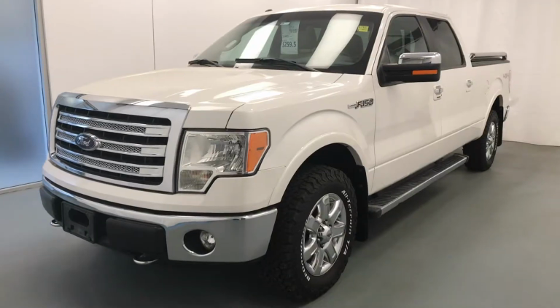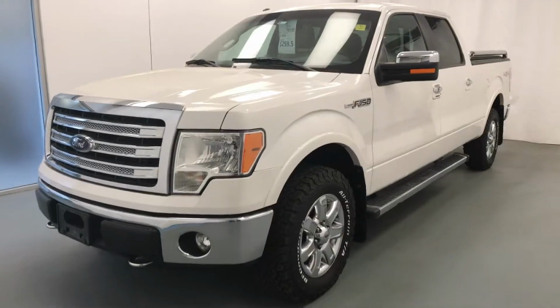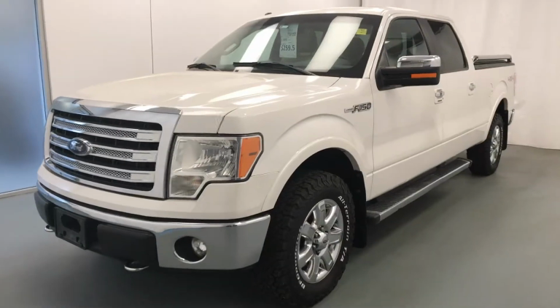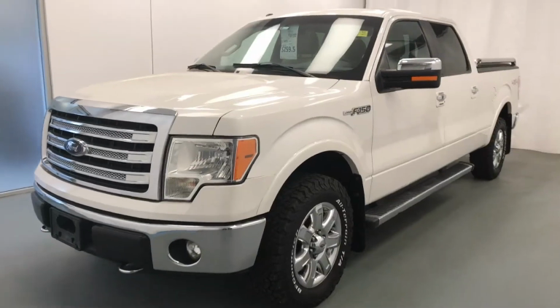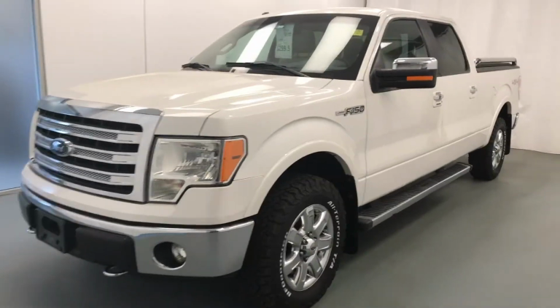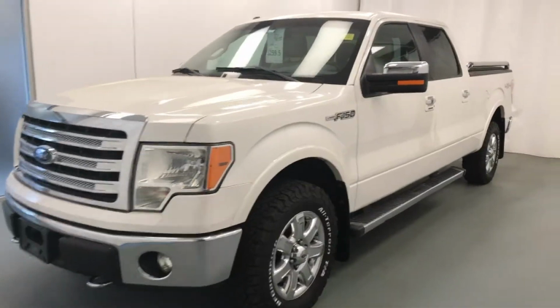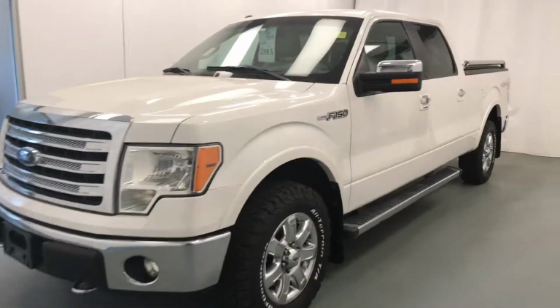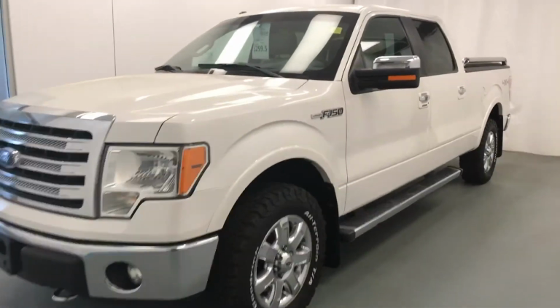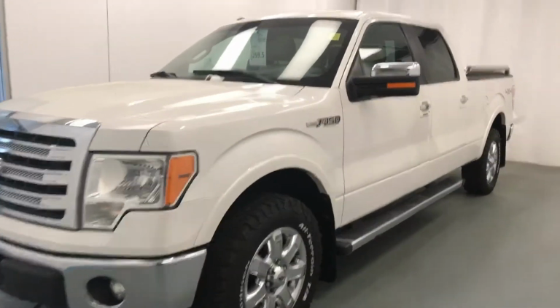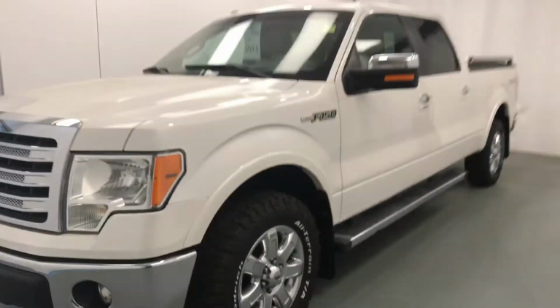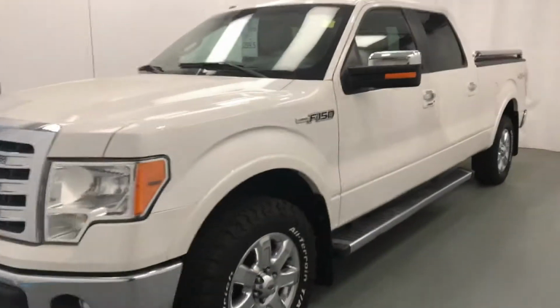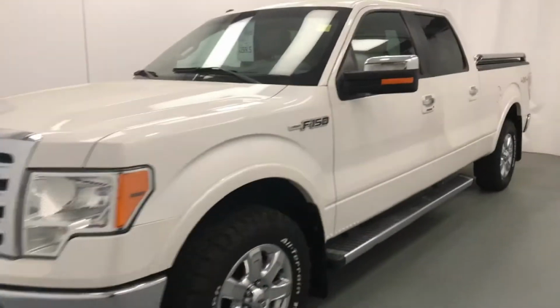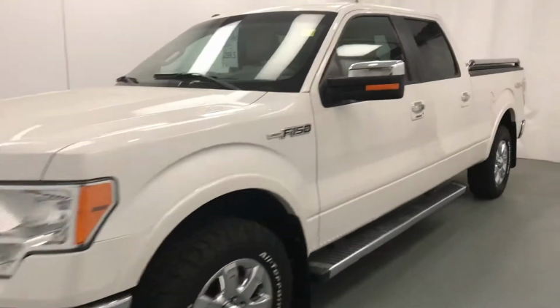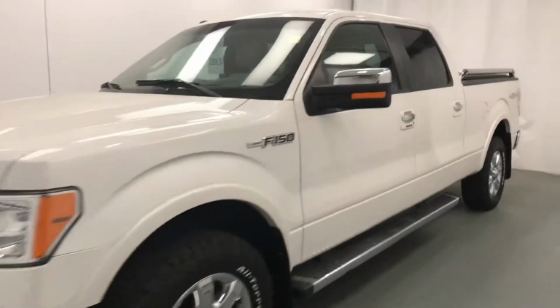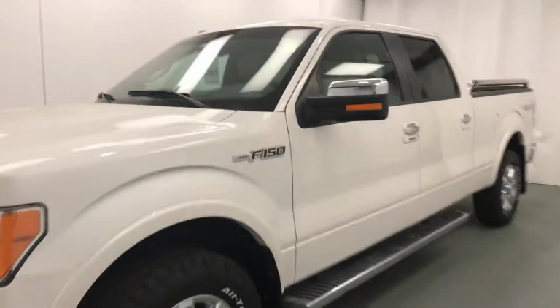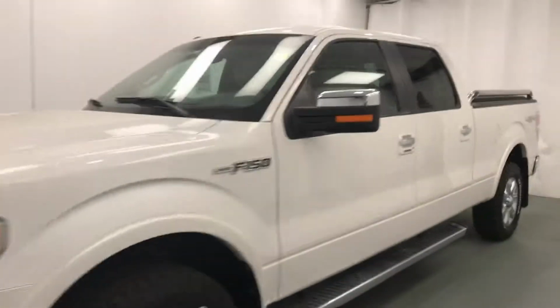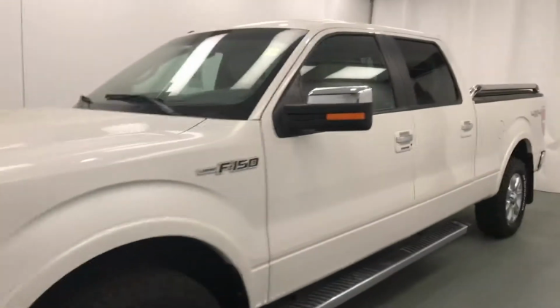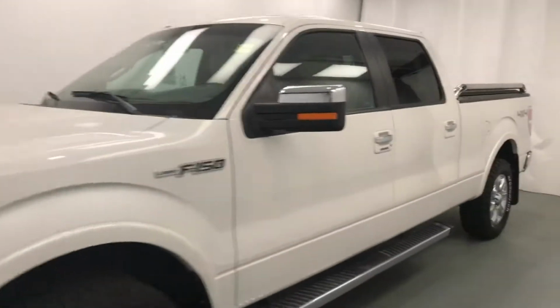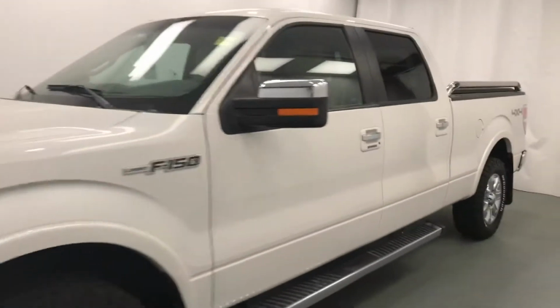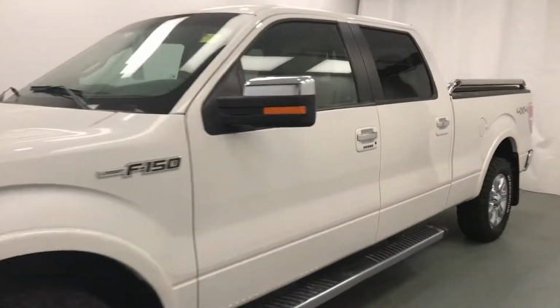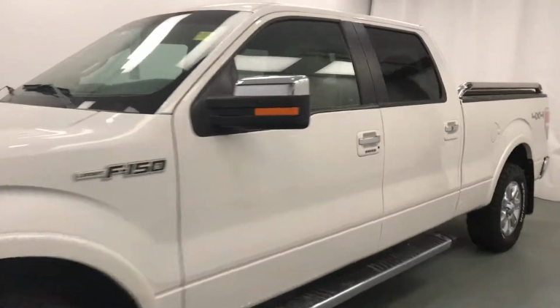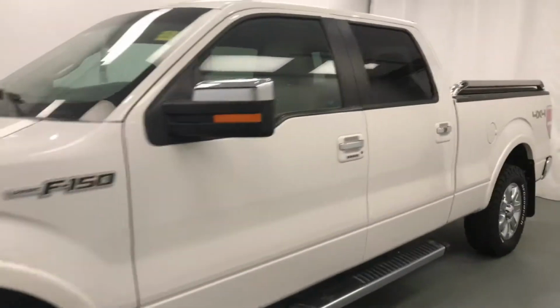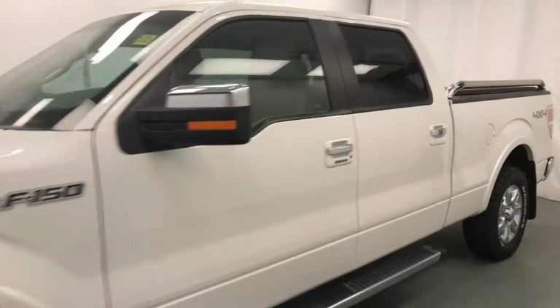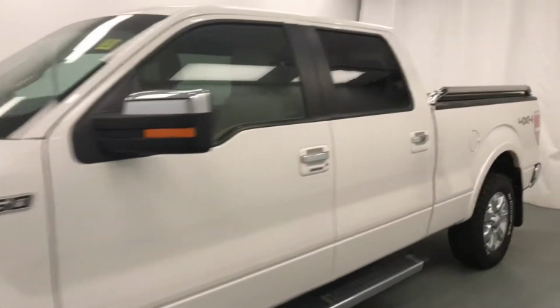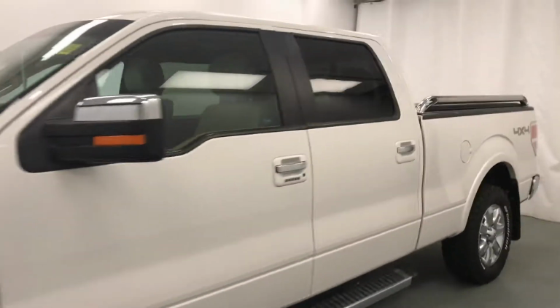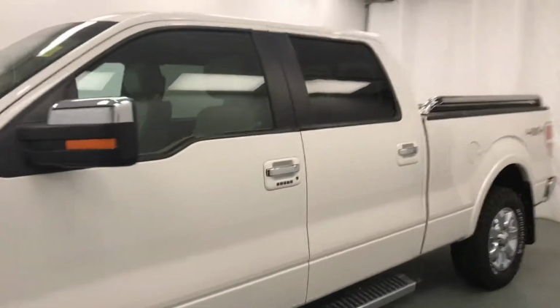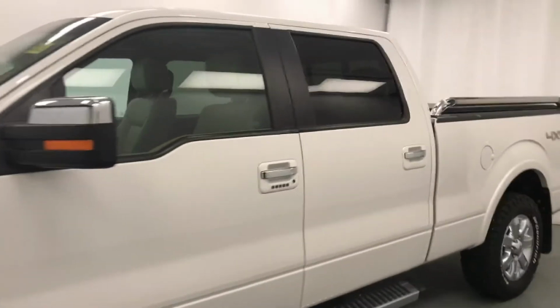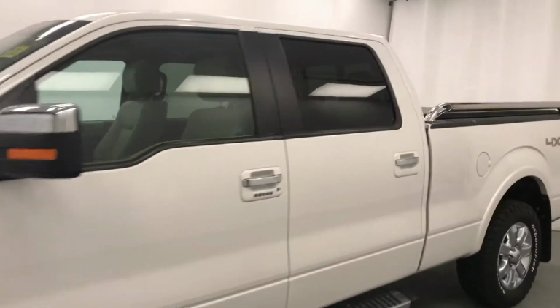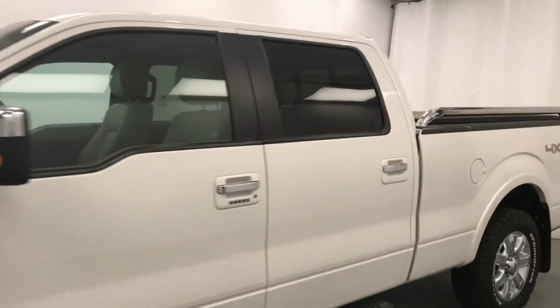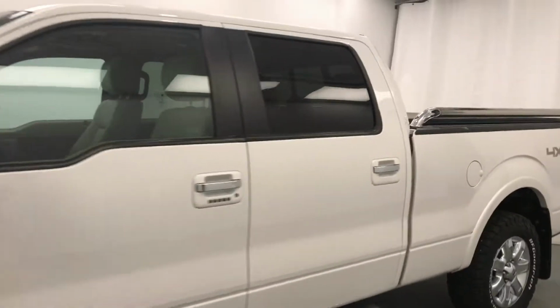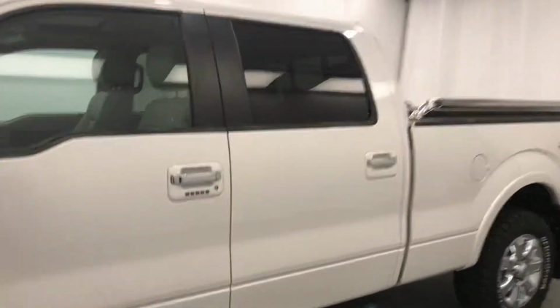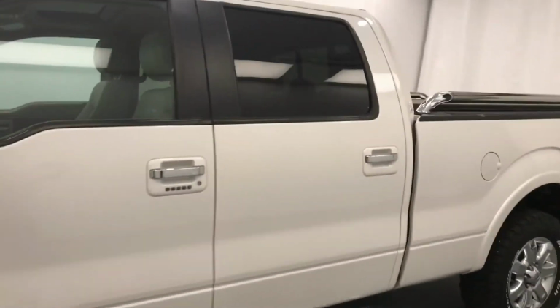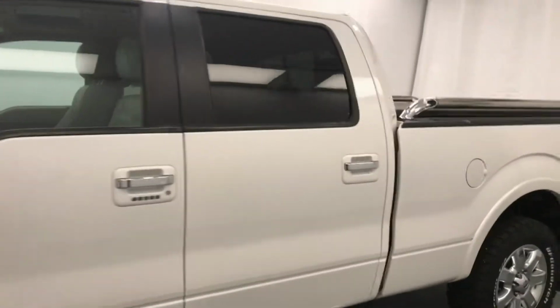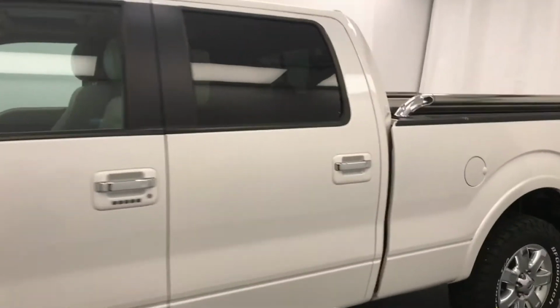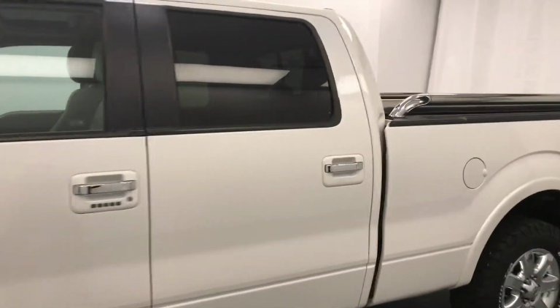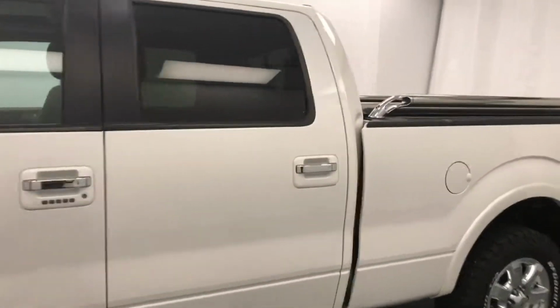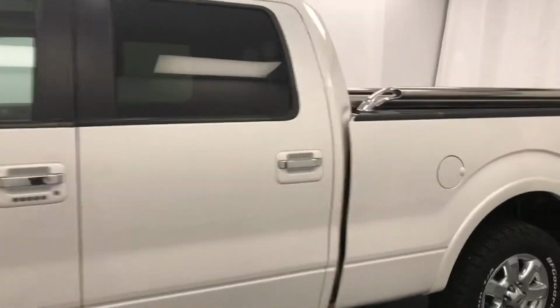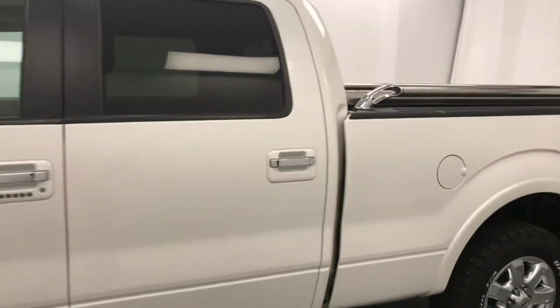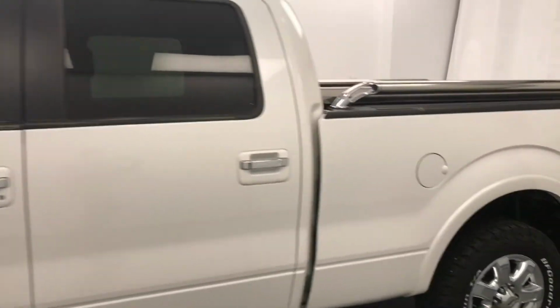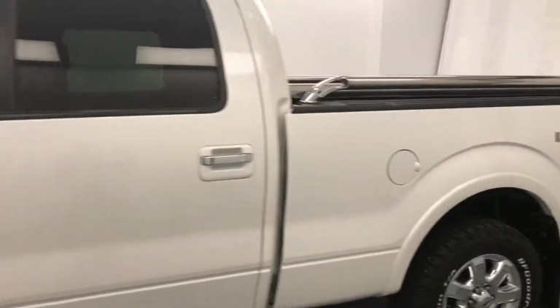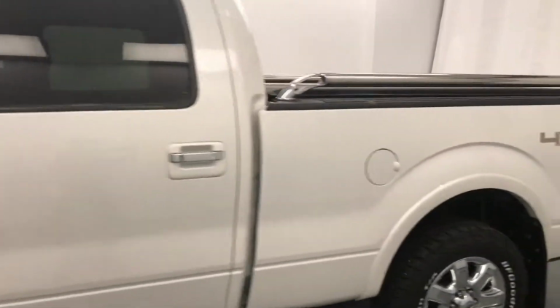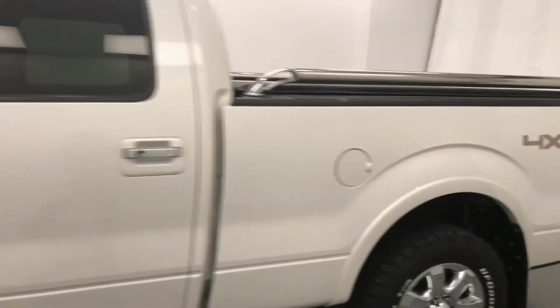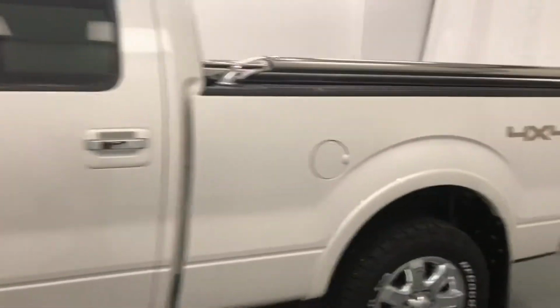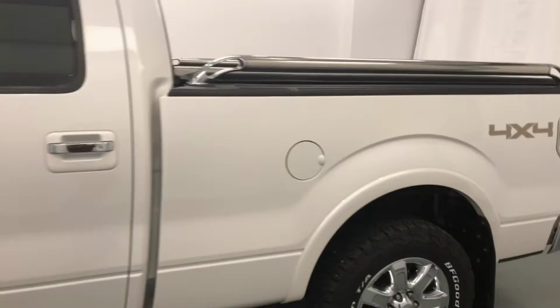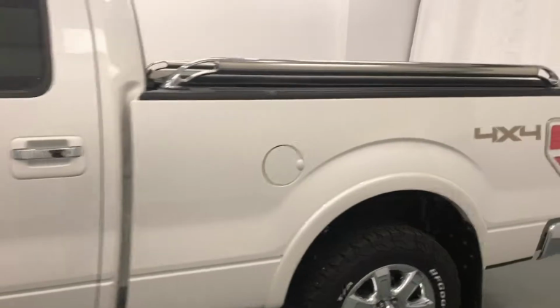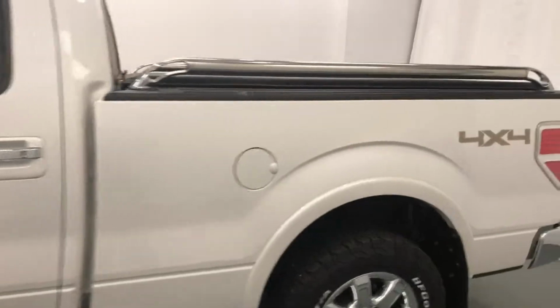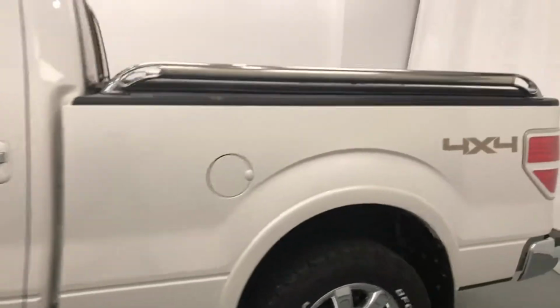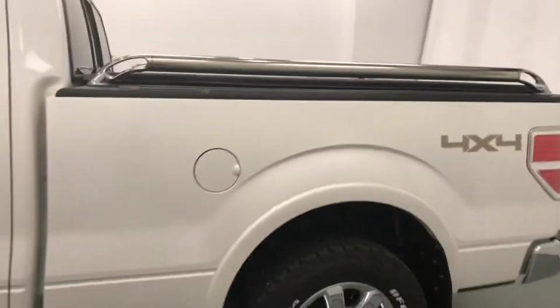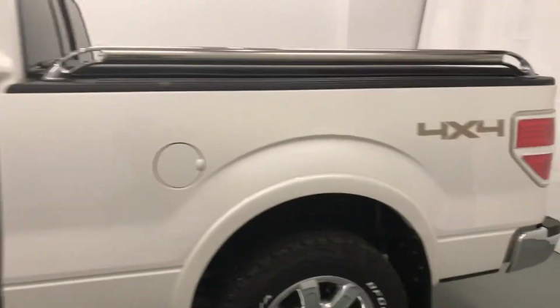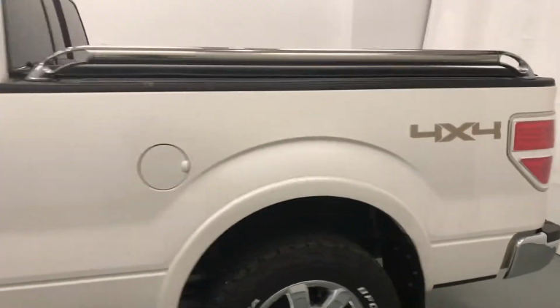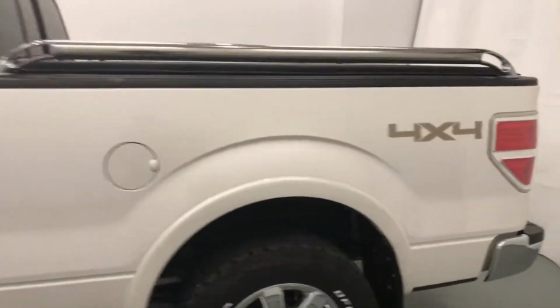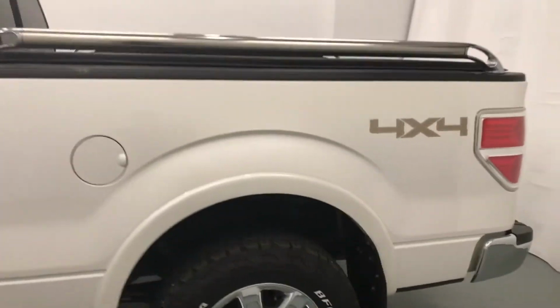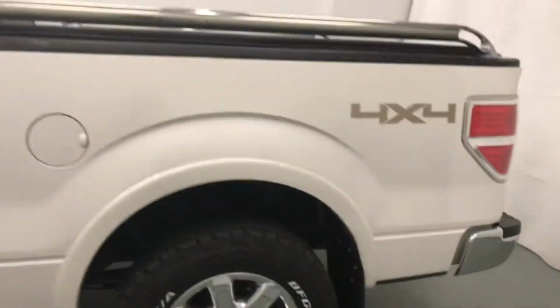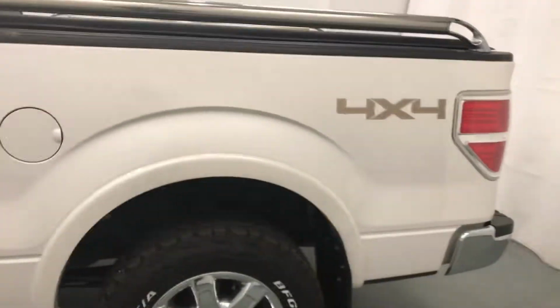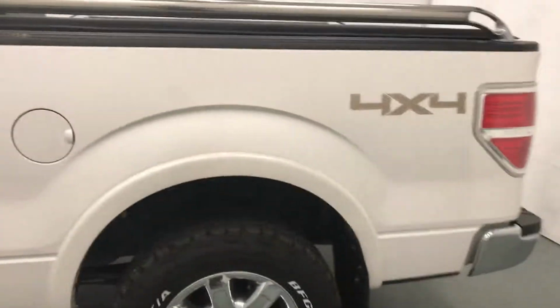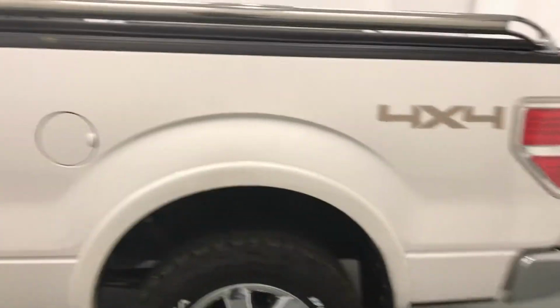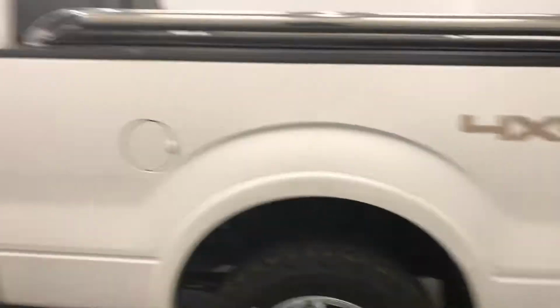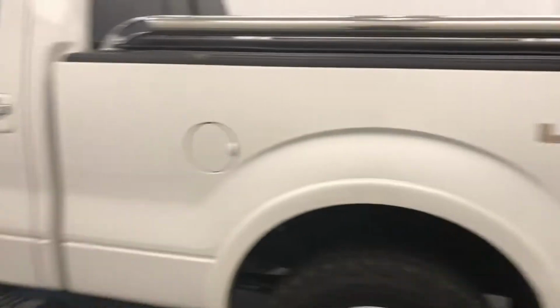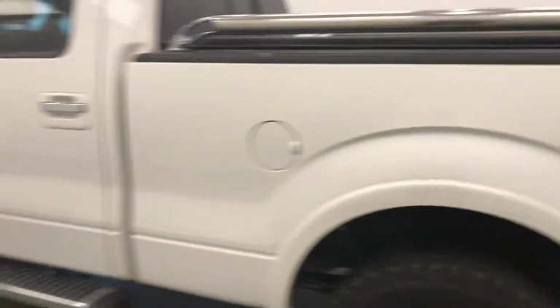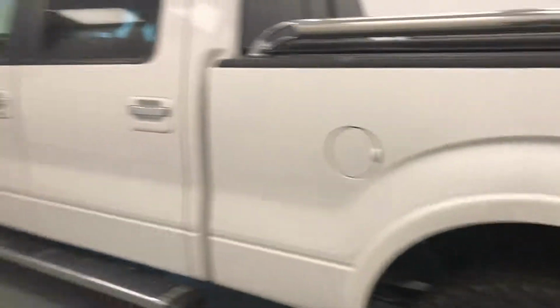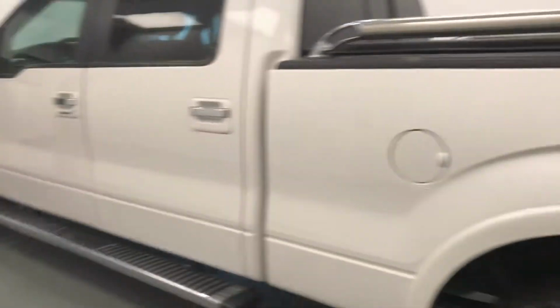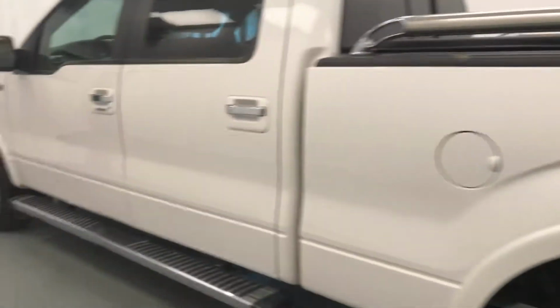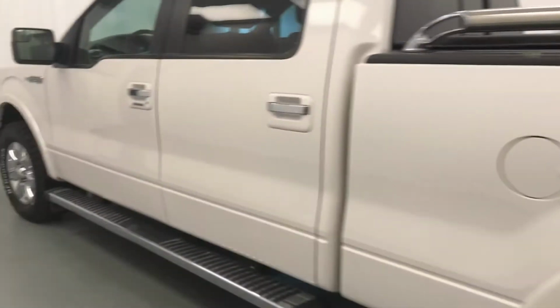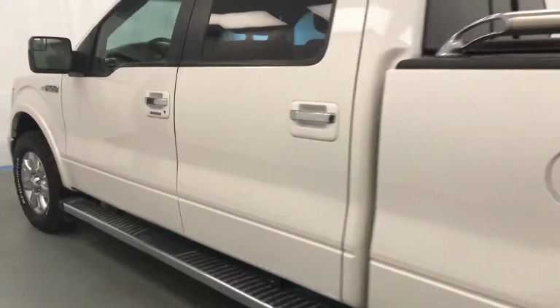Today we're viewing stock number 188918 on a 2014 Ford F-150 and our exterior color is white.